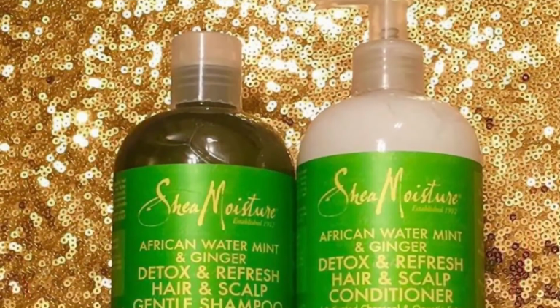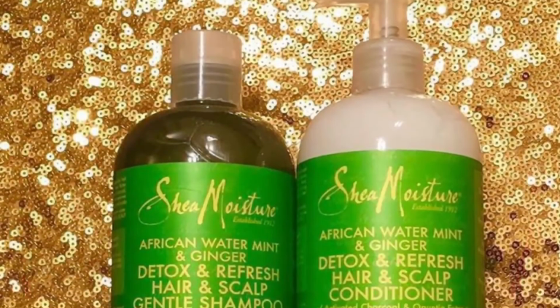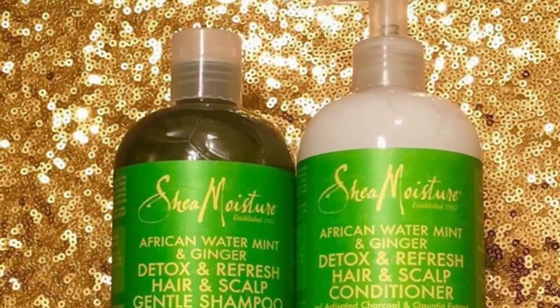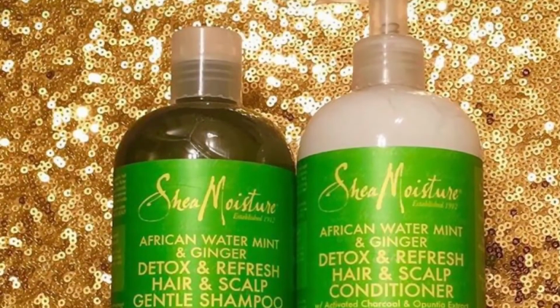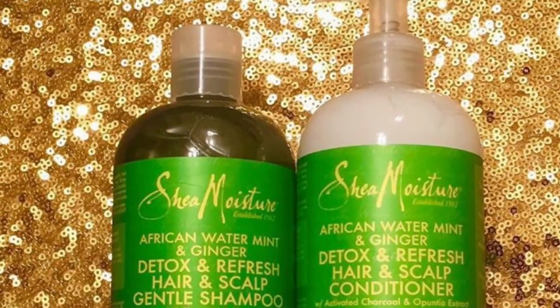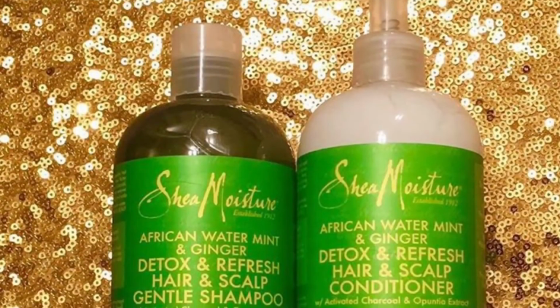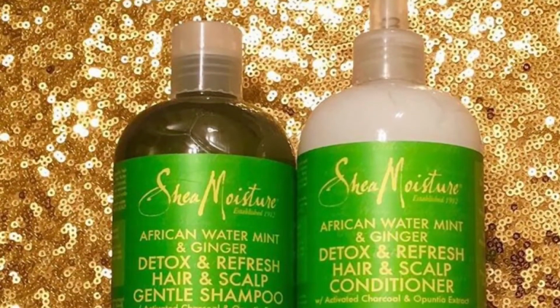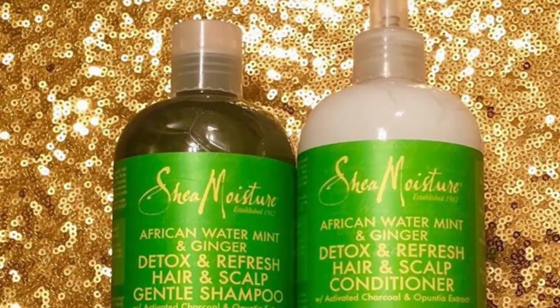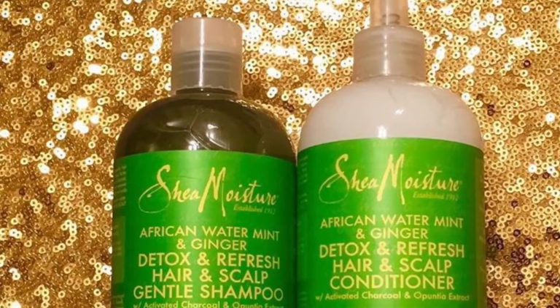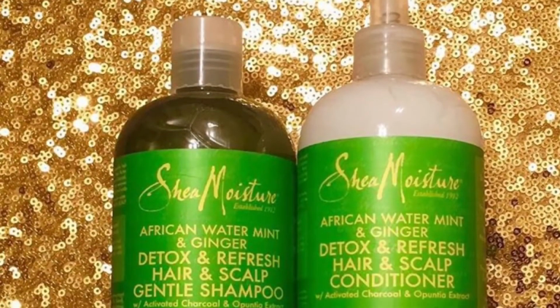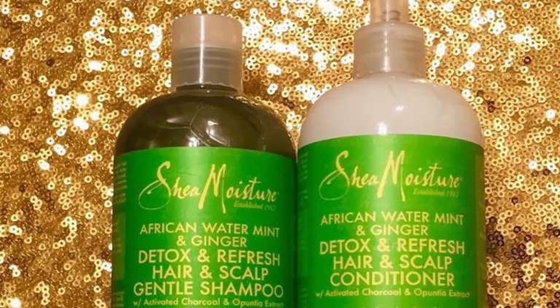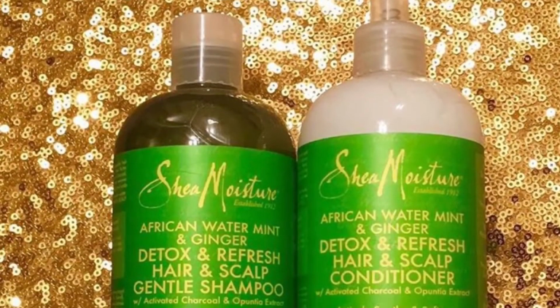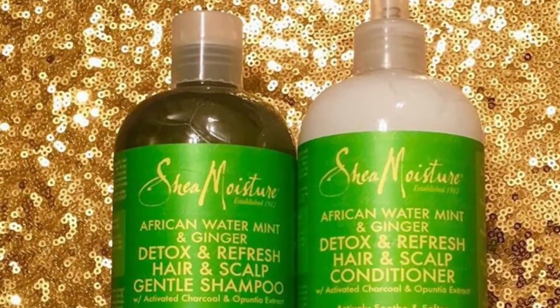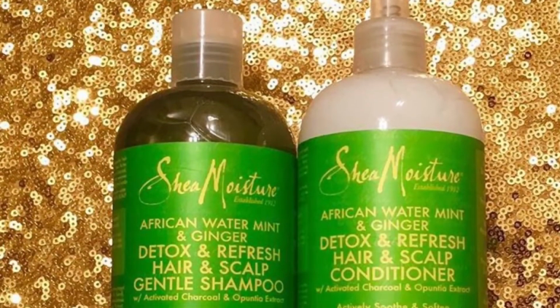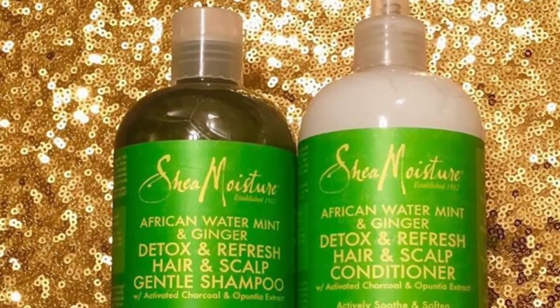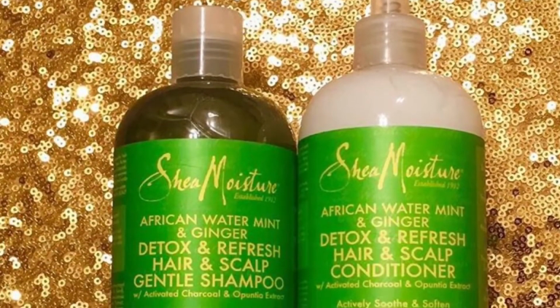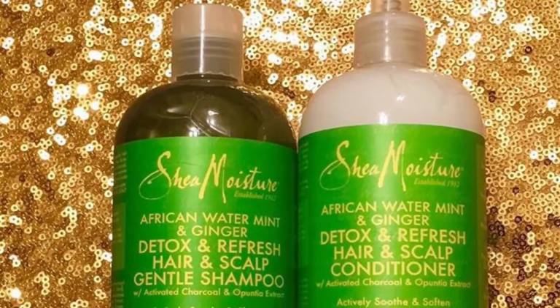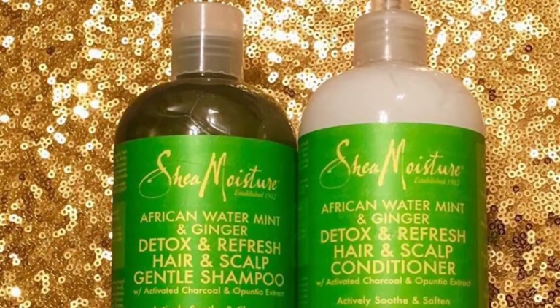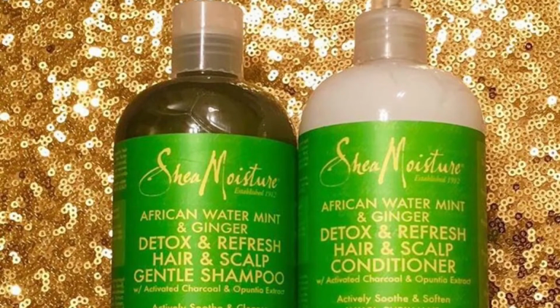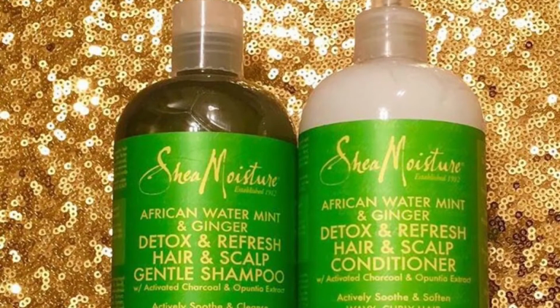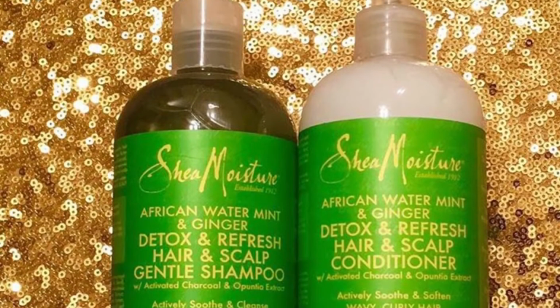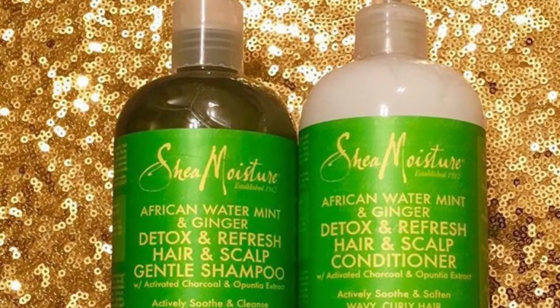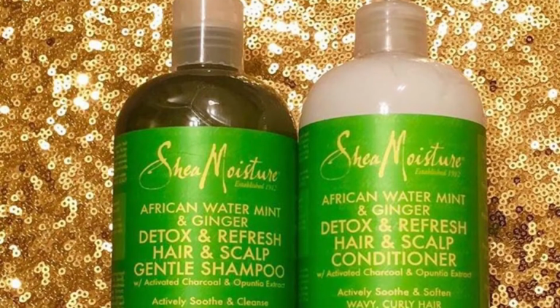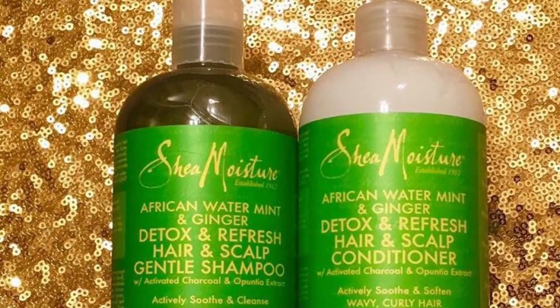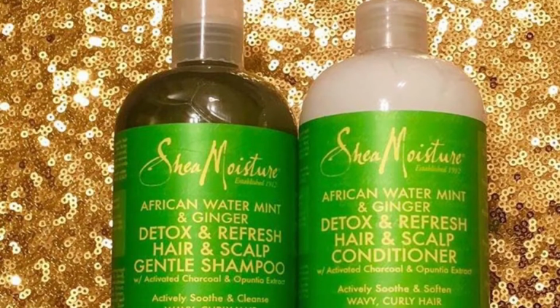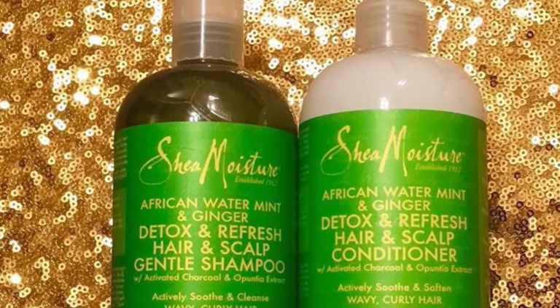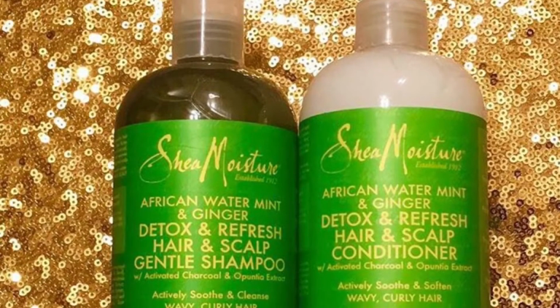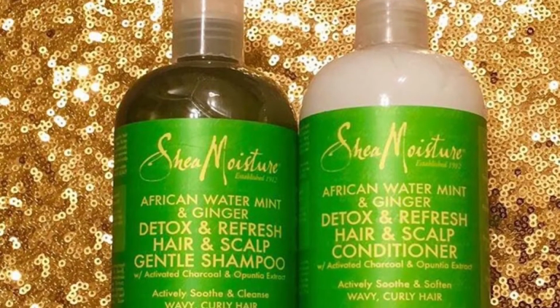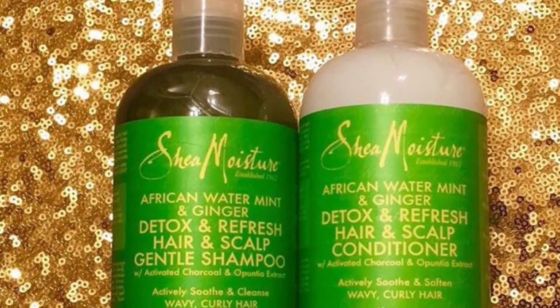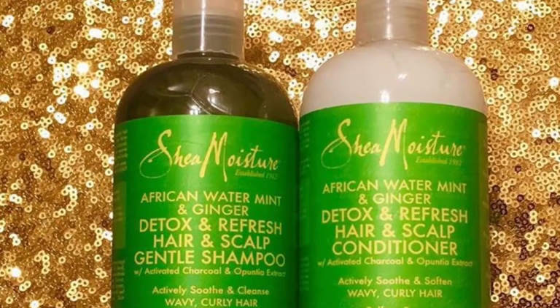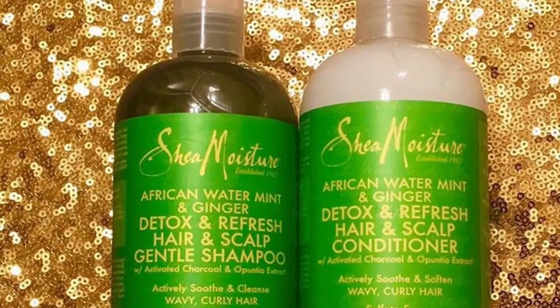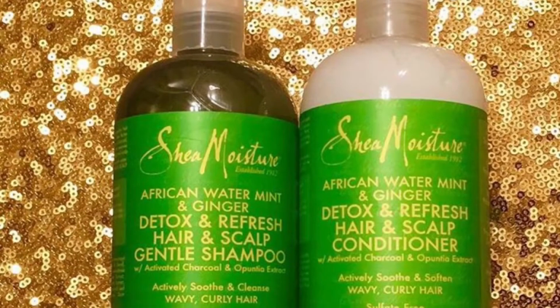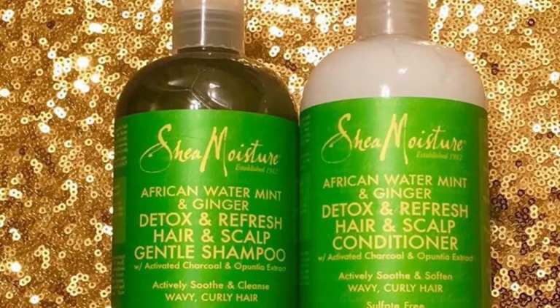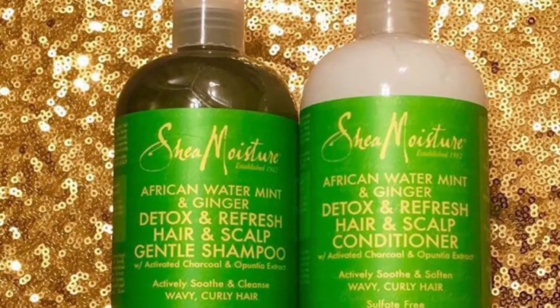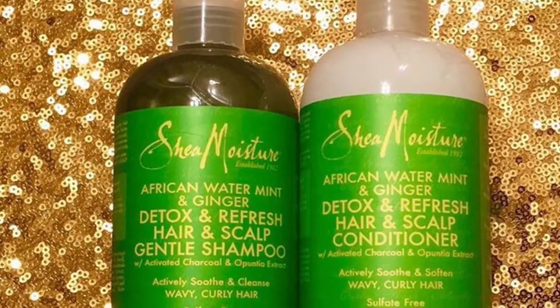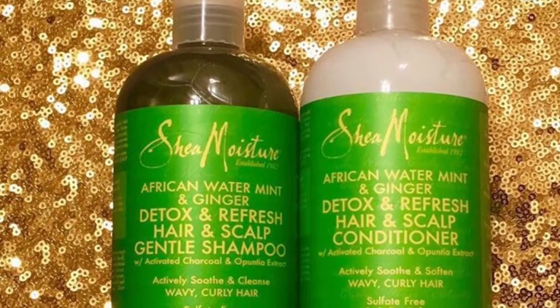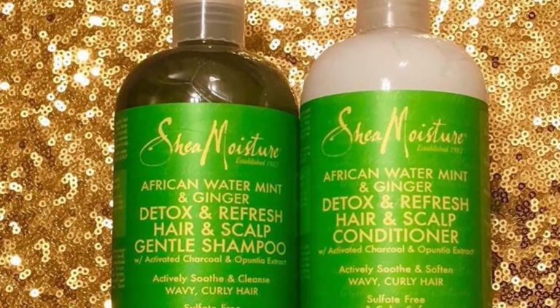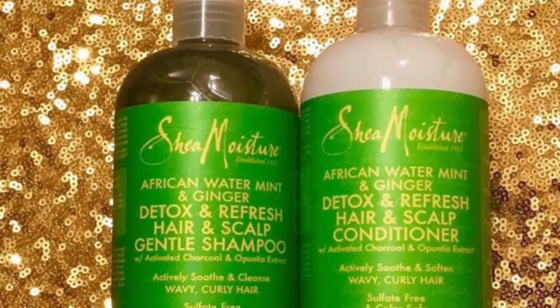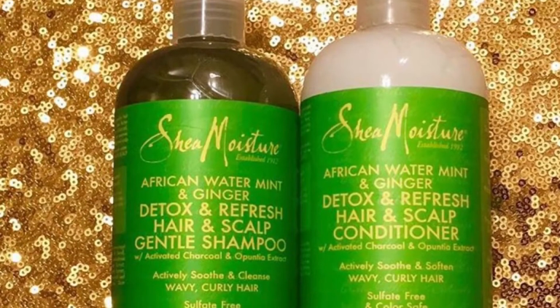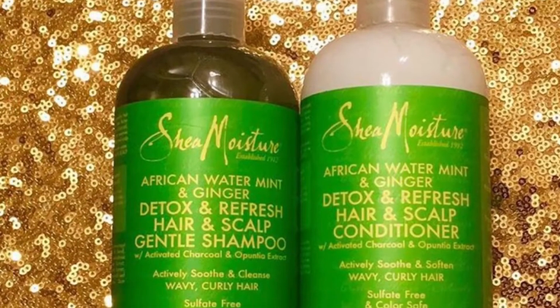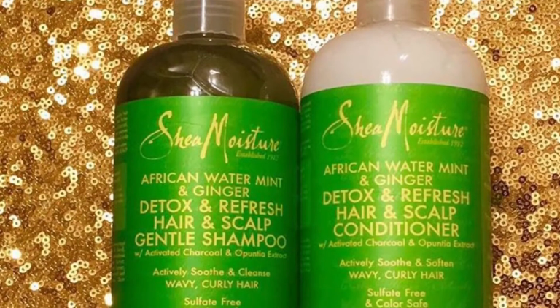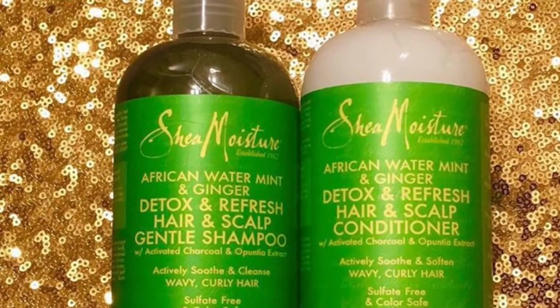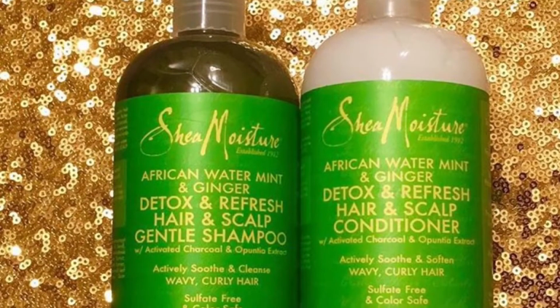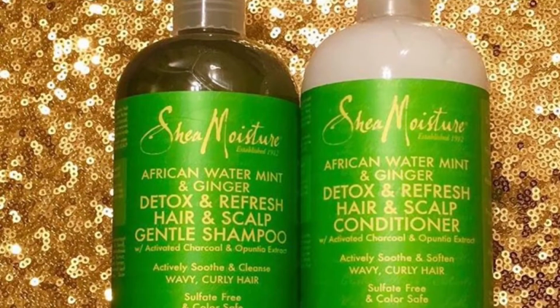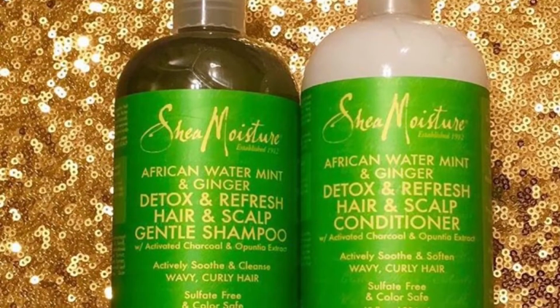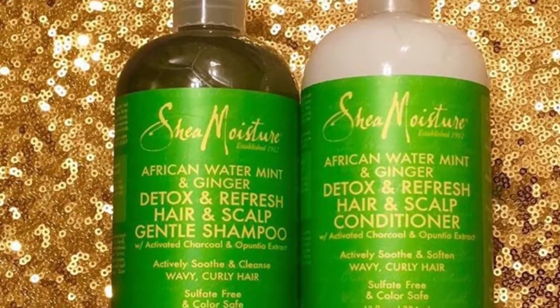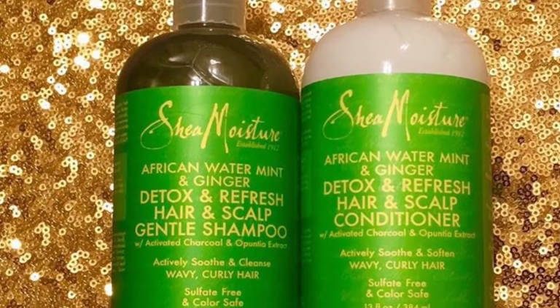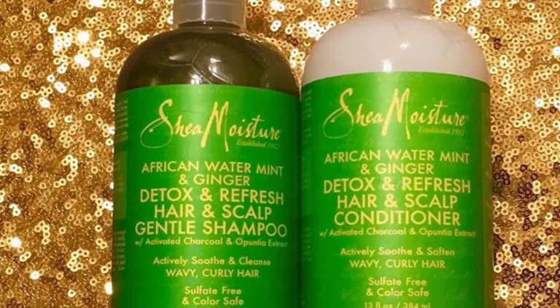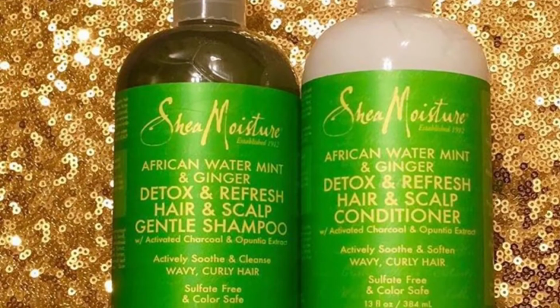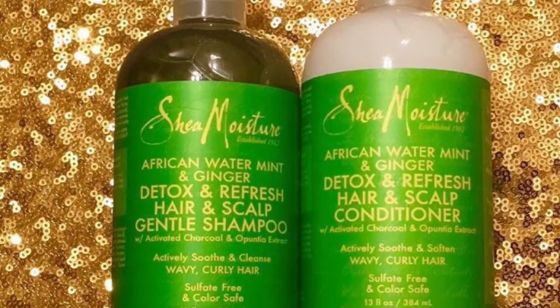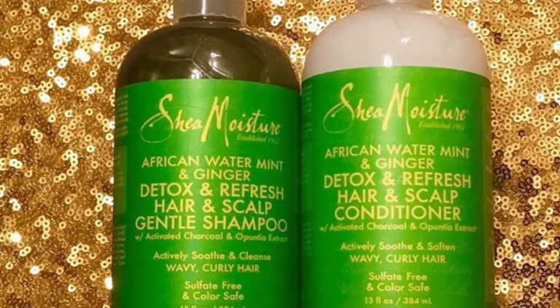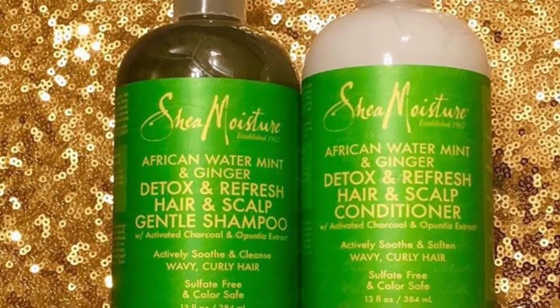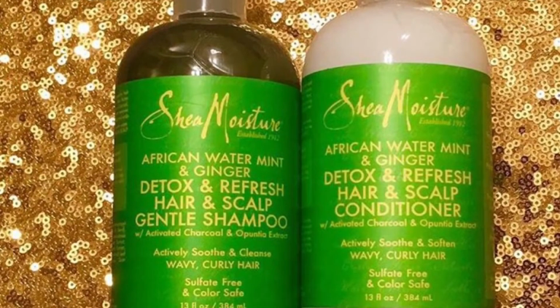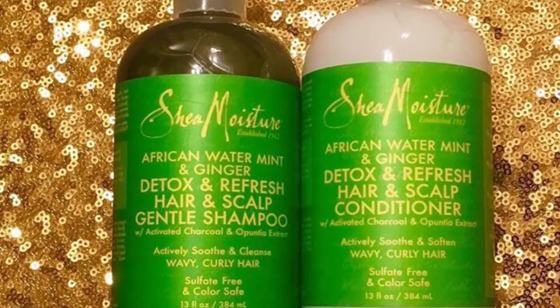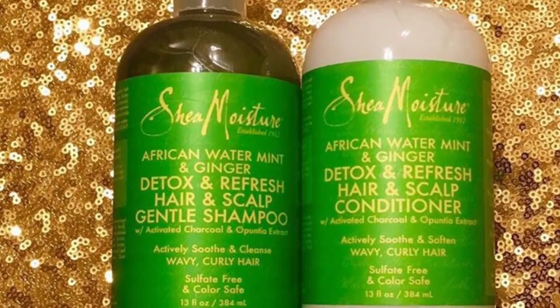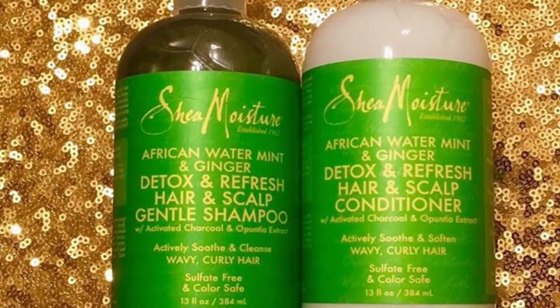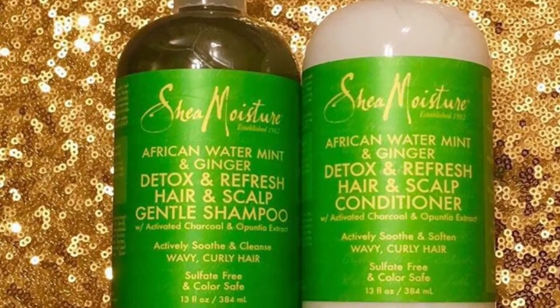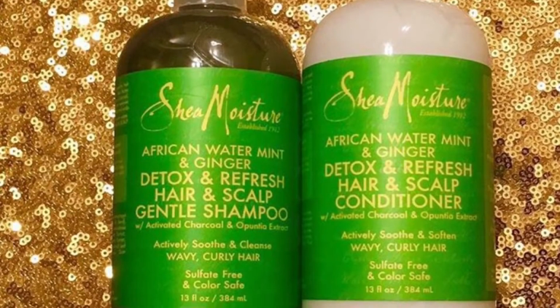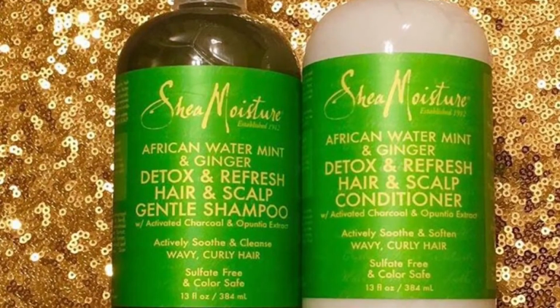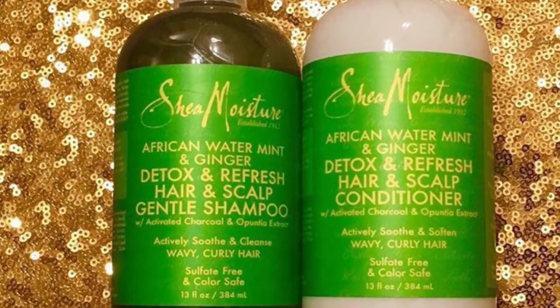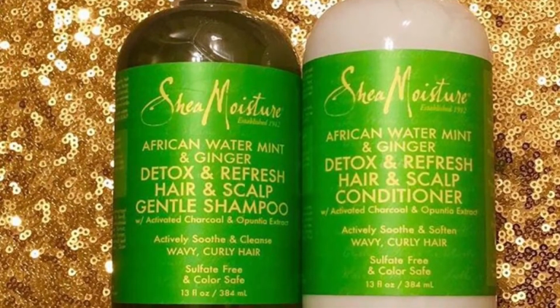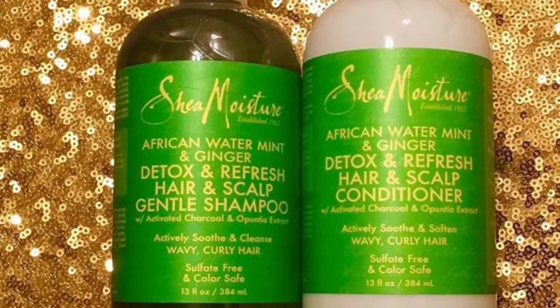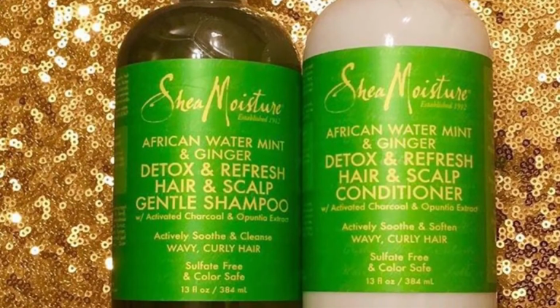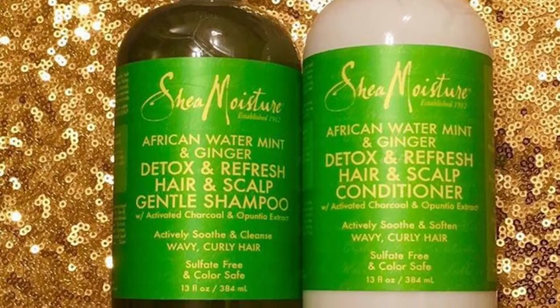First I washed my hair with Shea Moisture's African Water Mint and Ginger Detox and Refresh shampoo and conditioner.